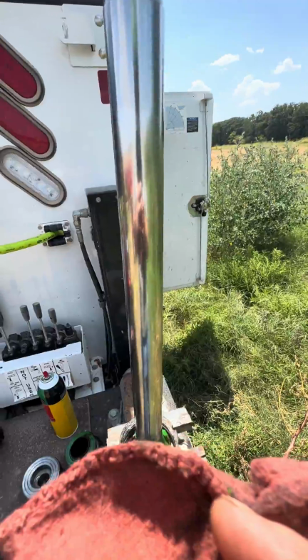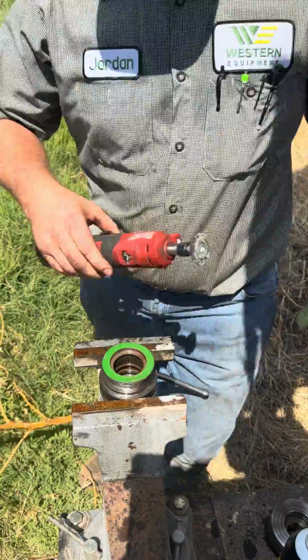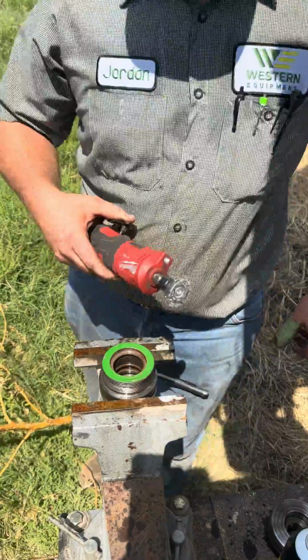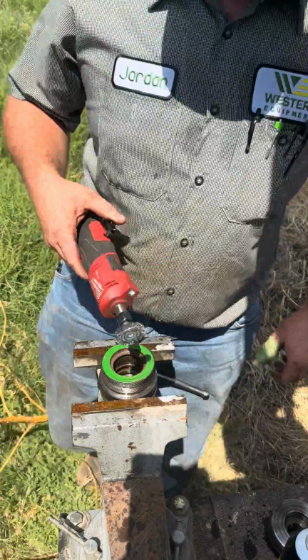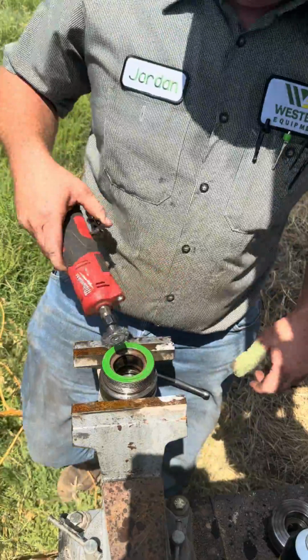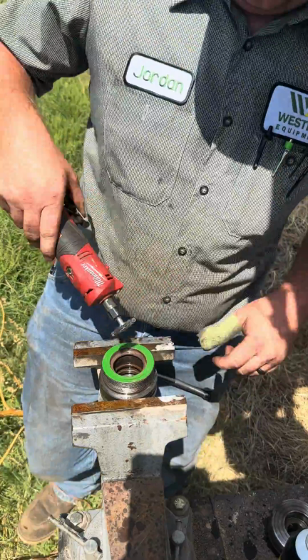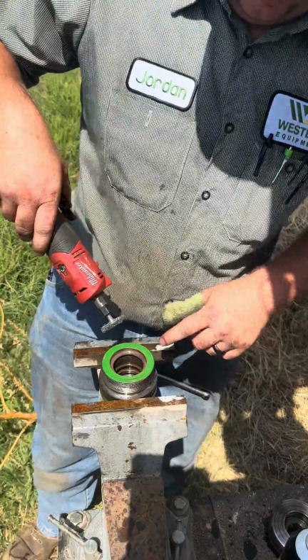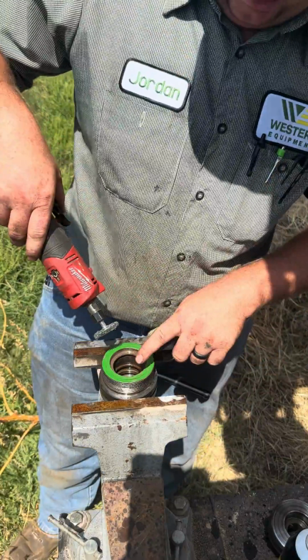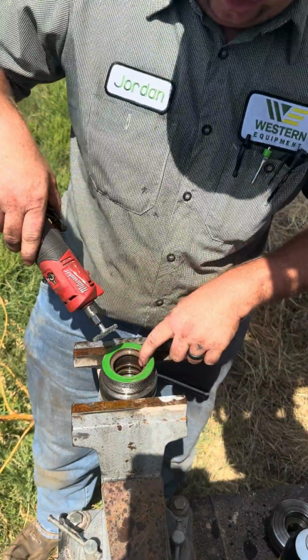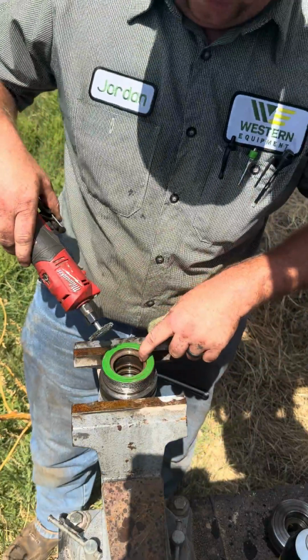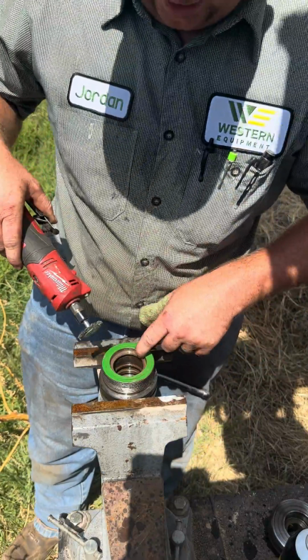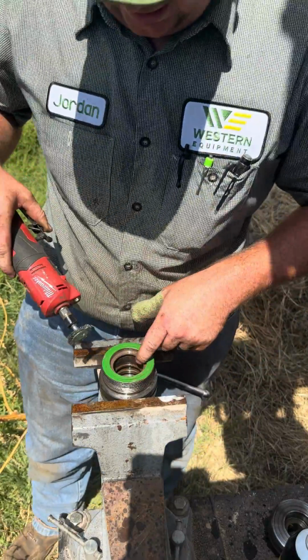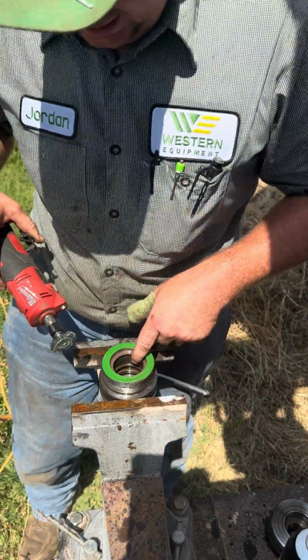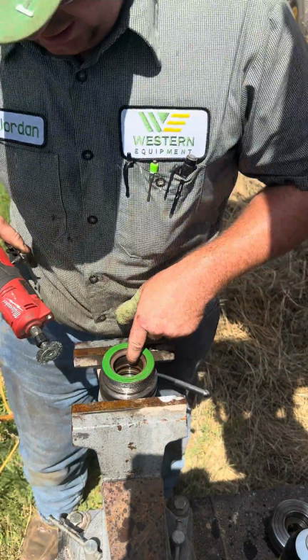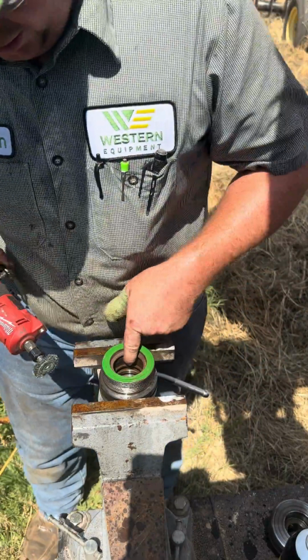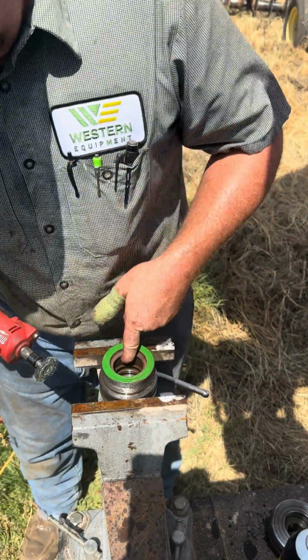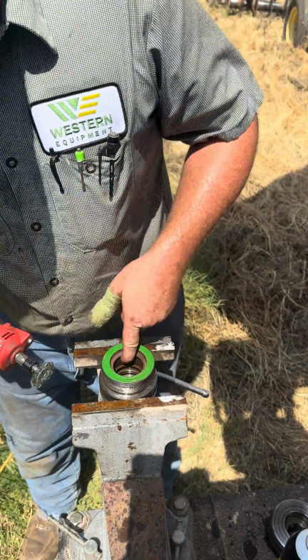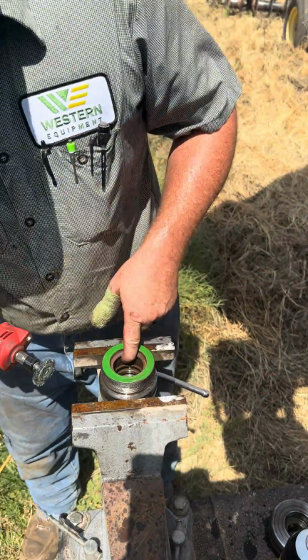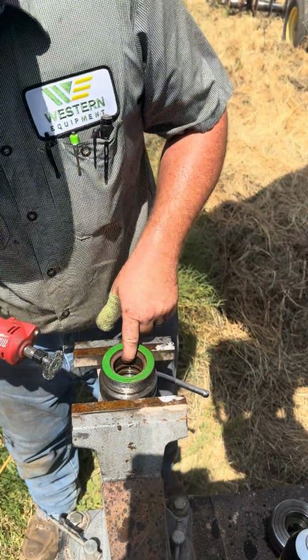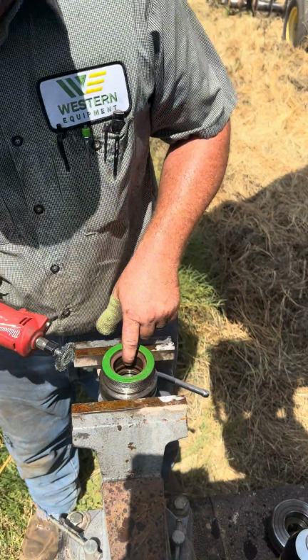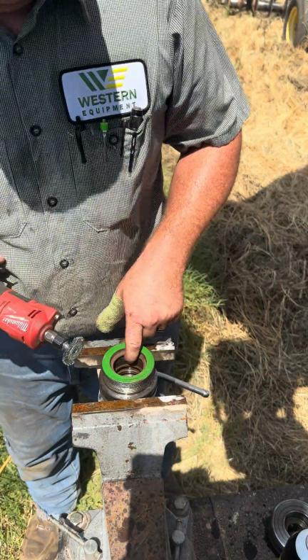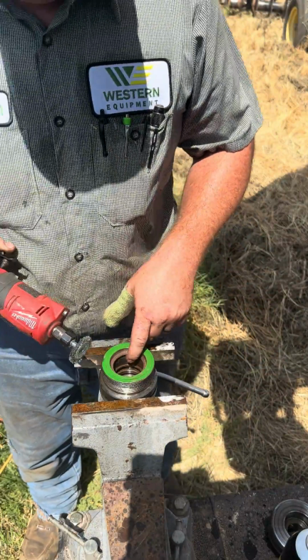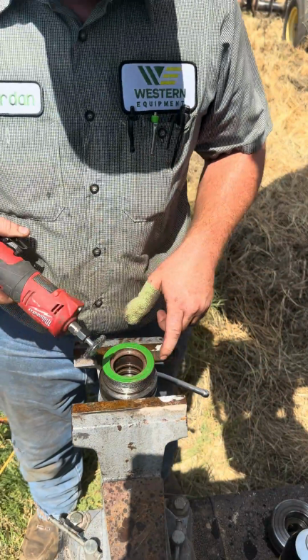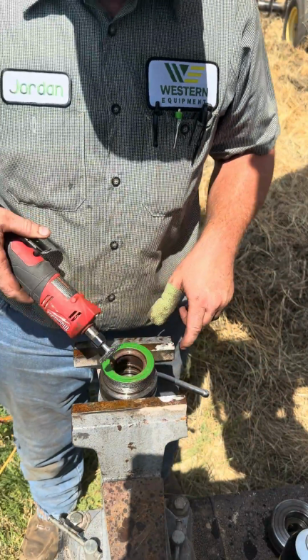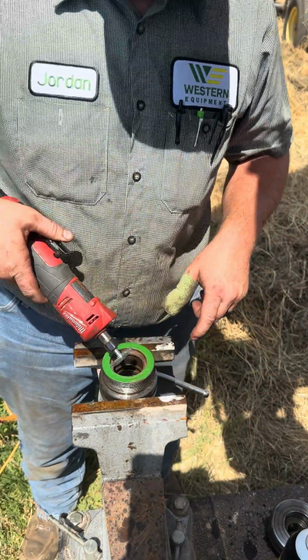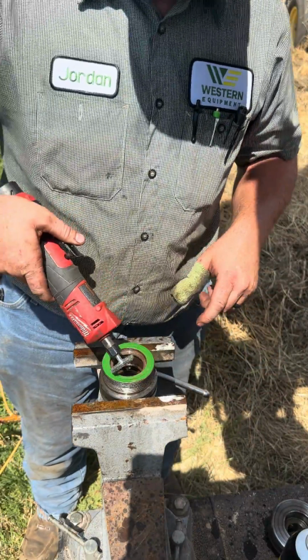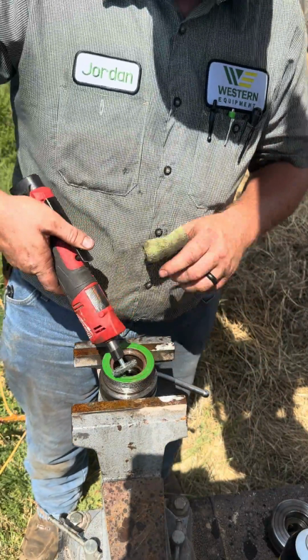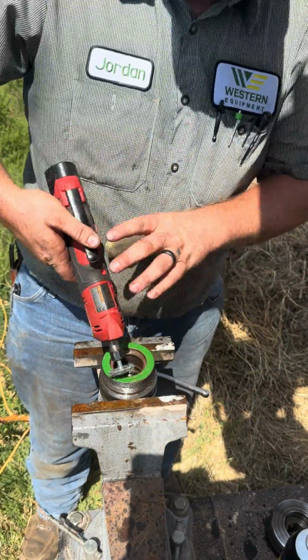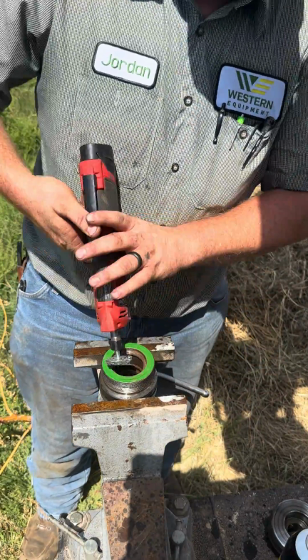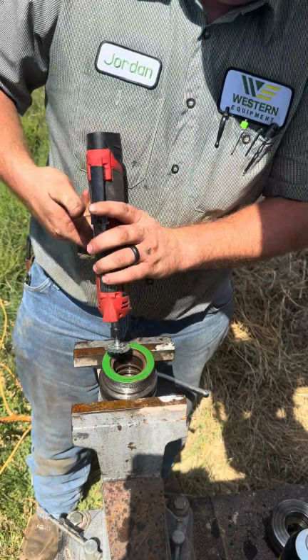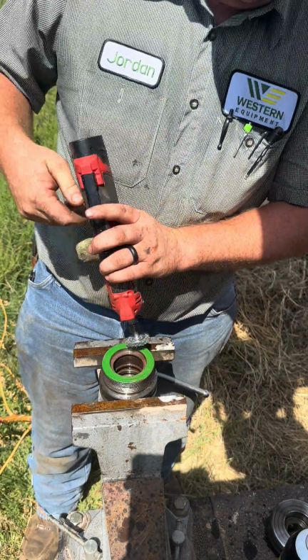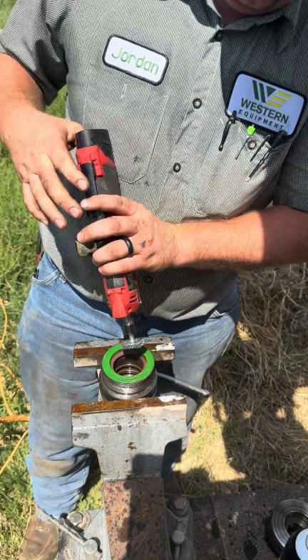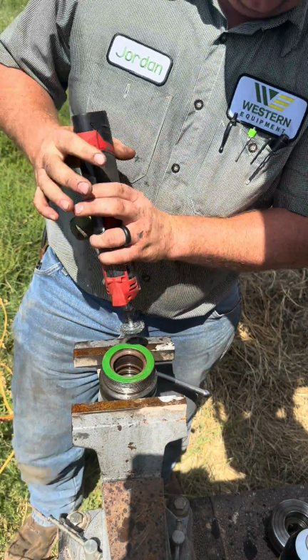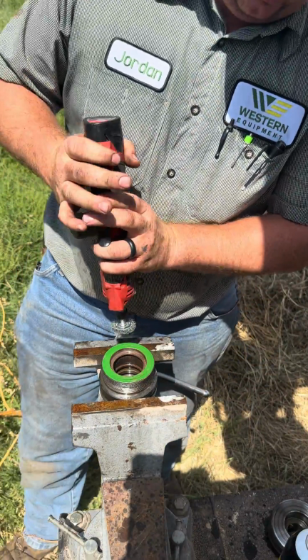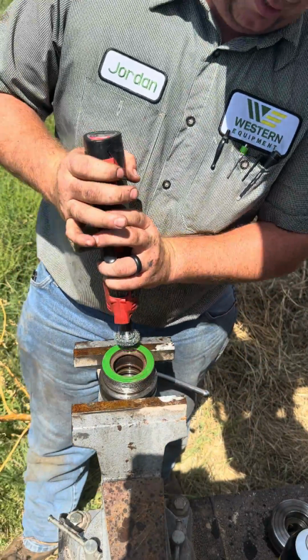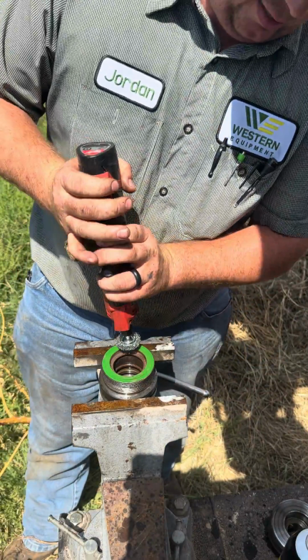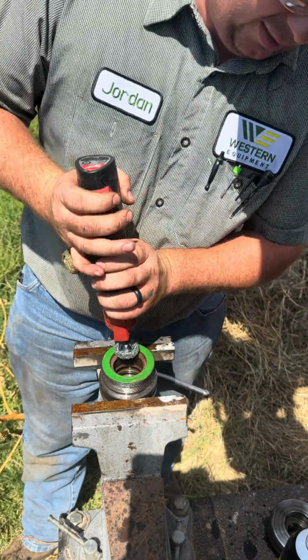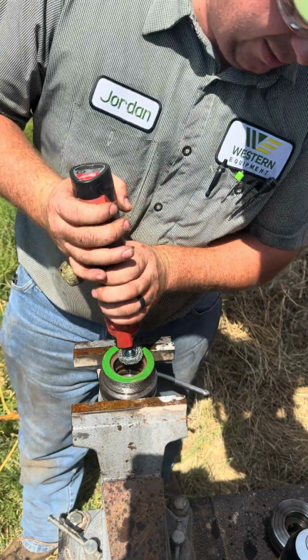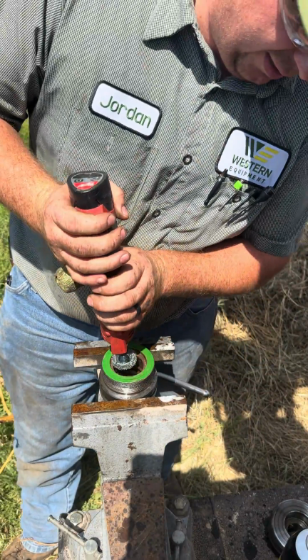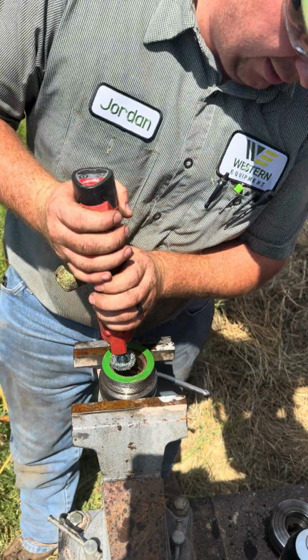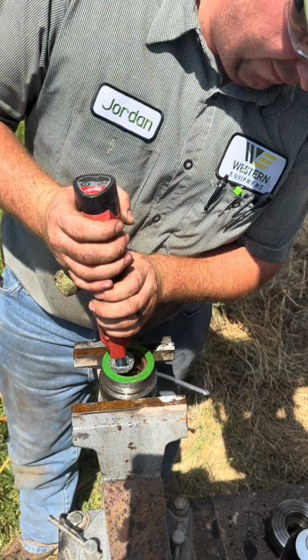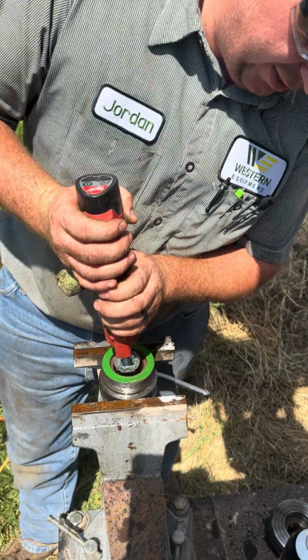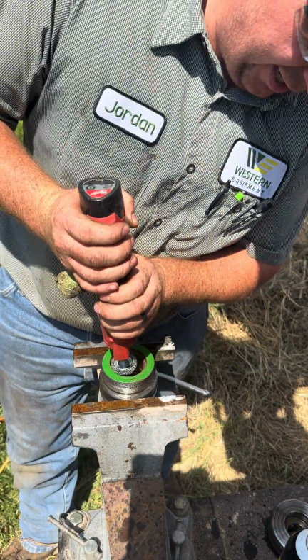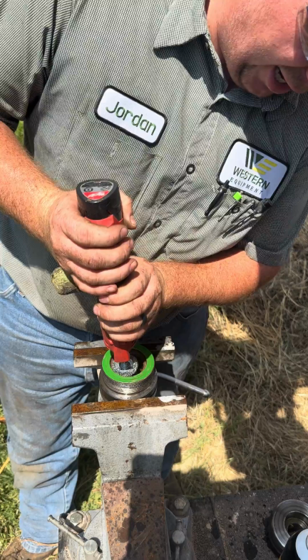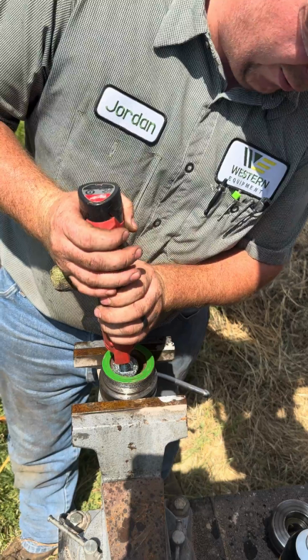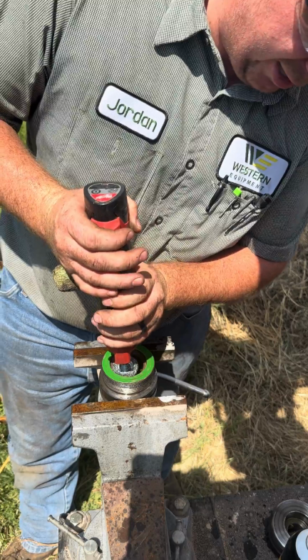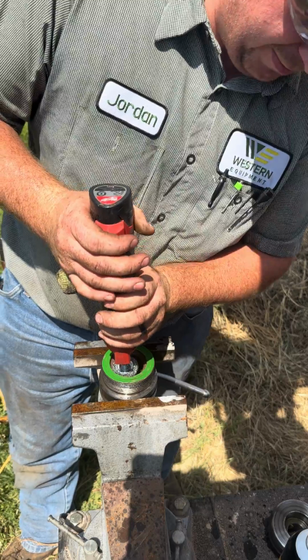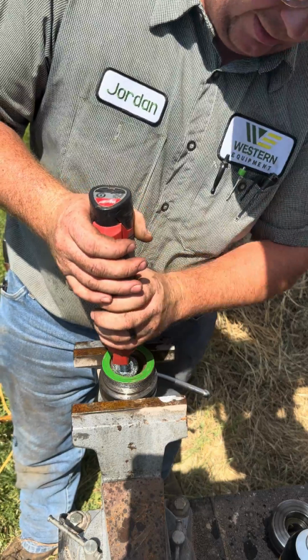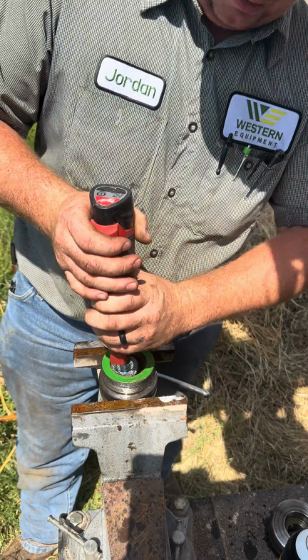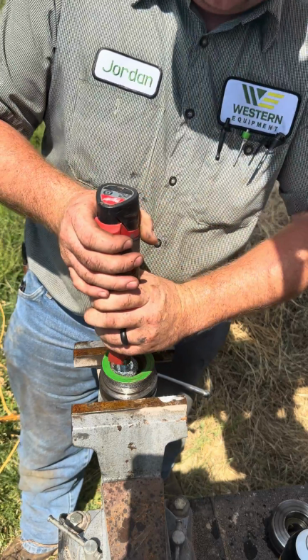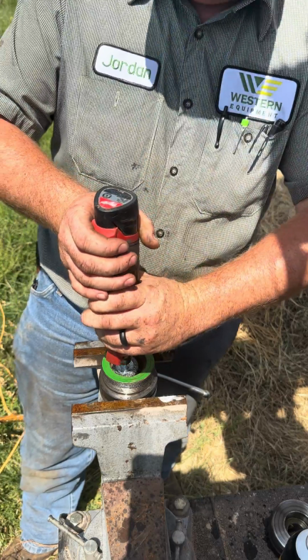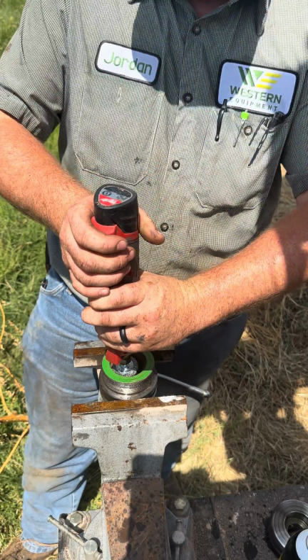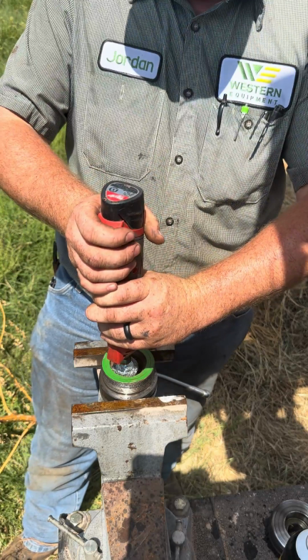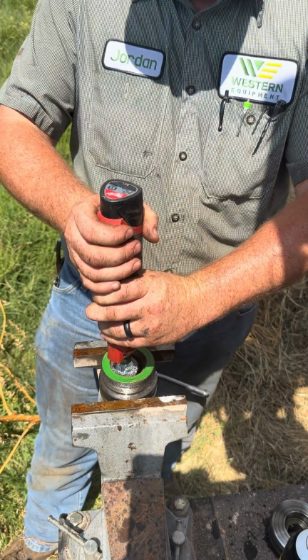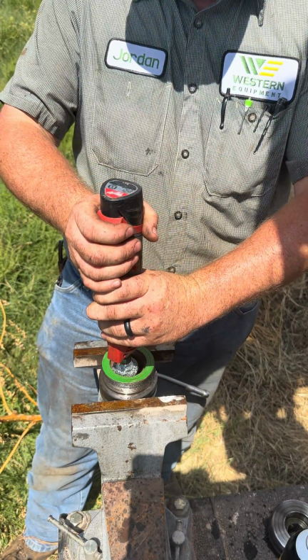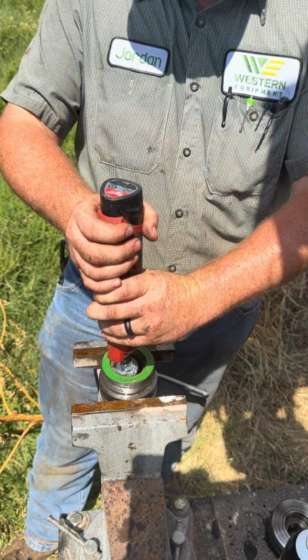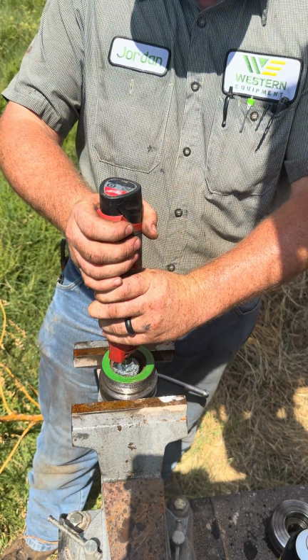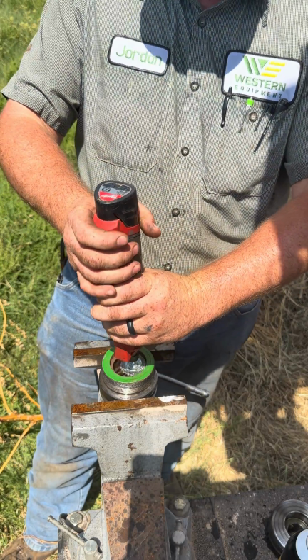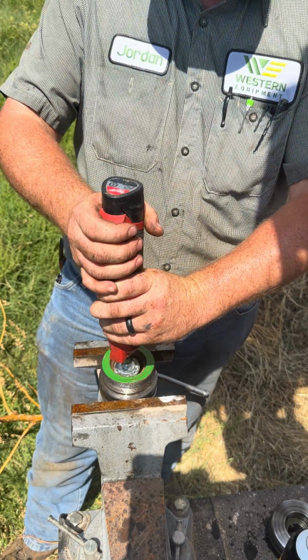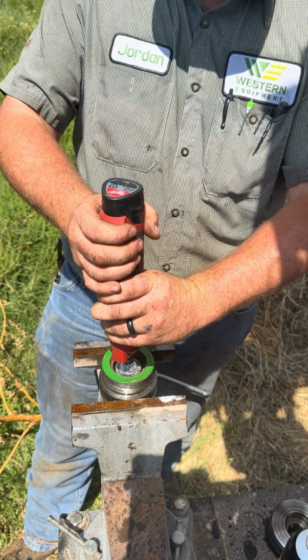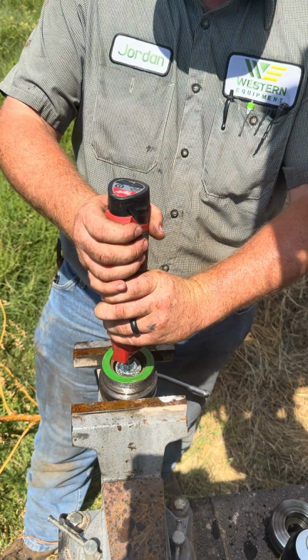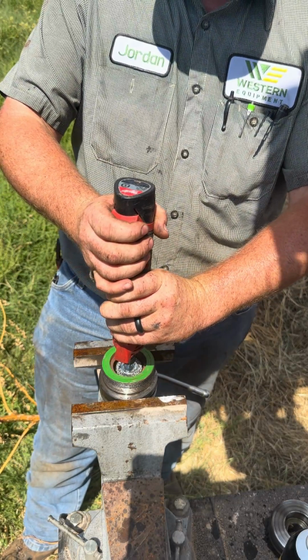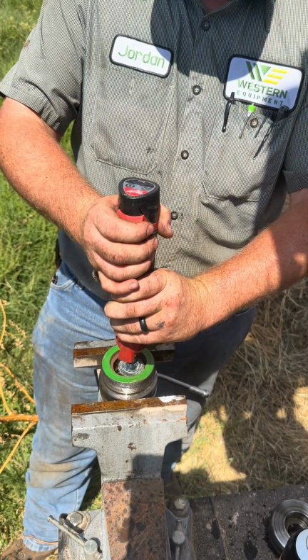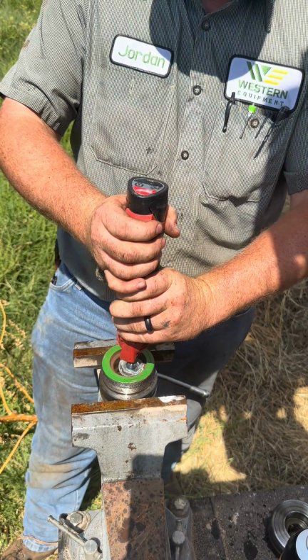We're going to clean all the rust out of here too before we put our new seals in. If there's any kind of rust buildup, the seal won't seal very good.